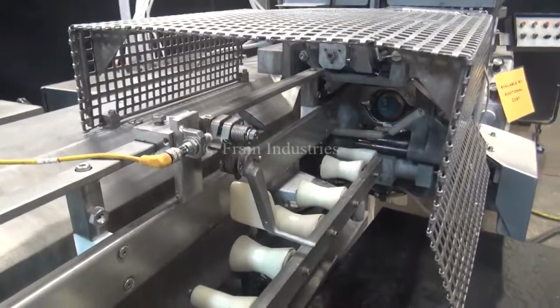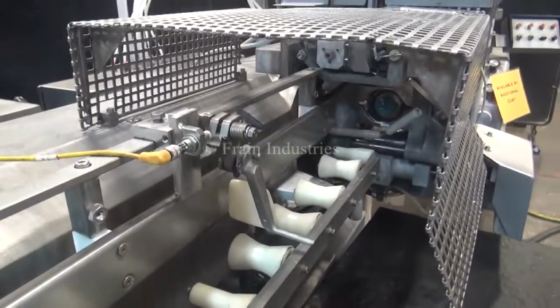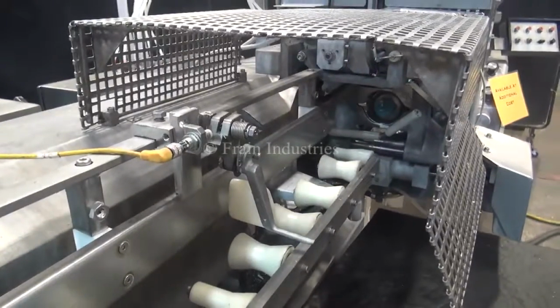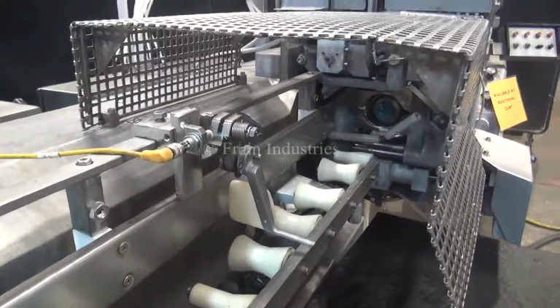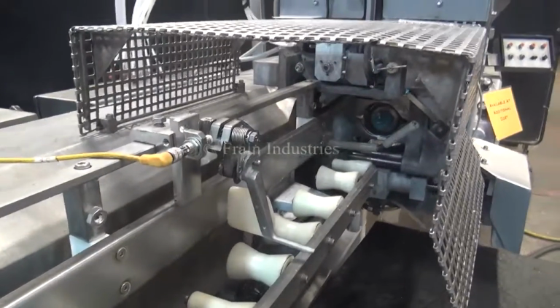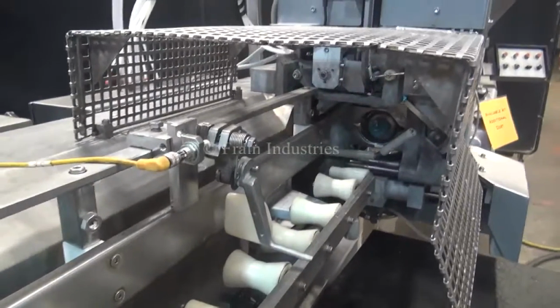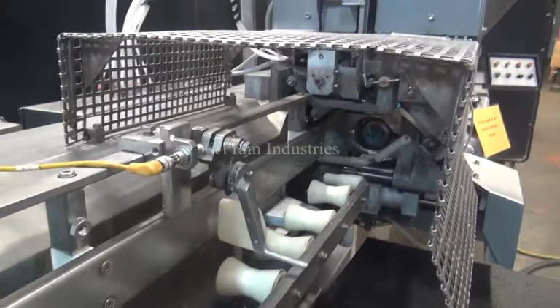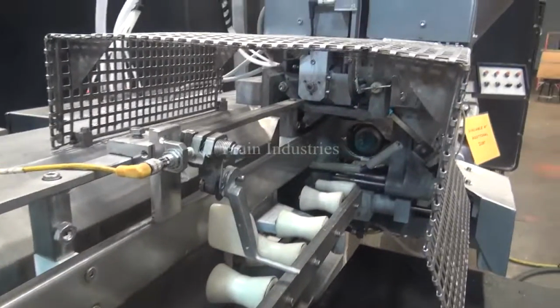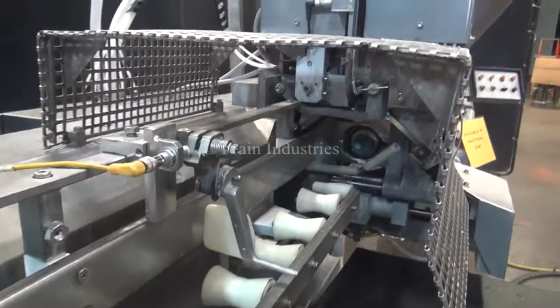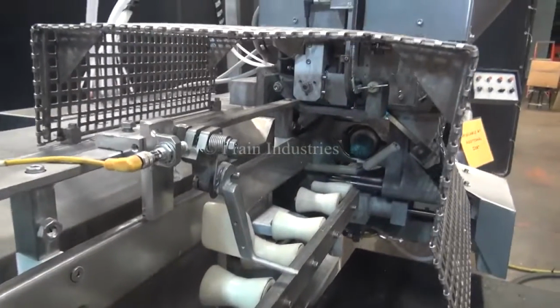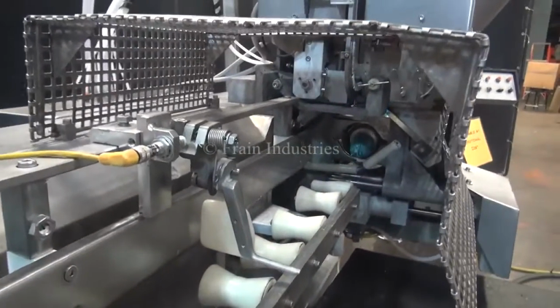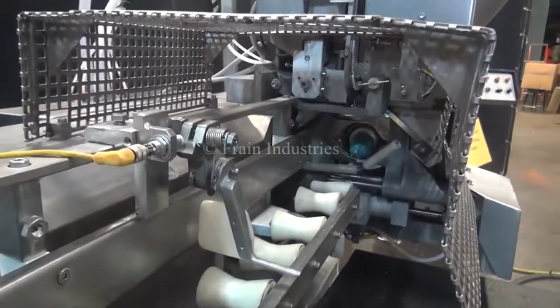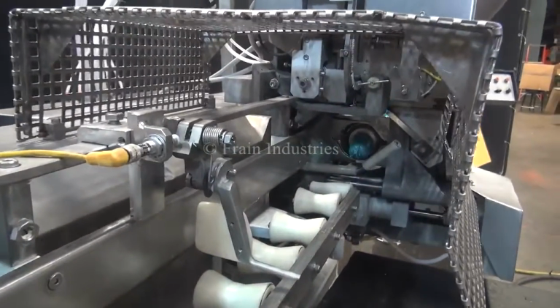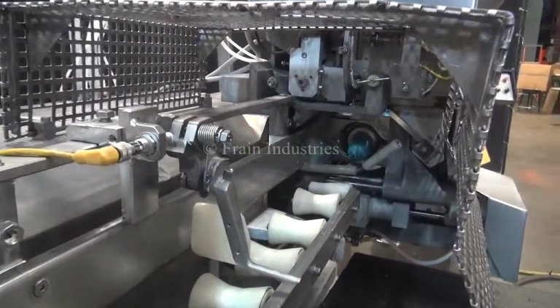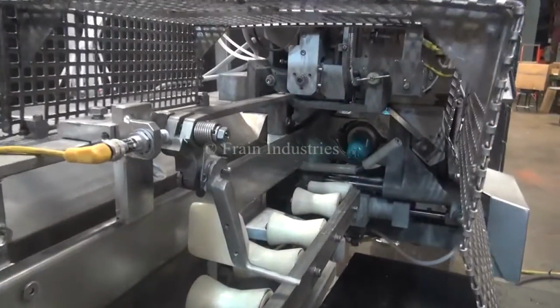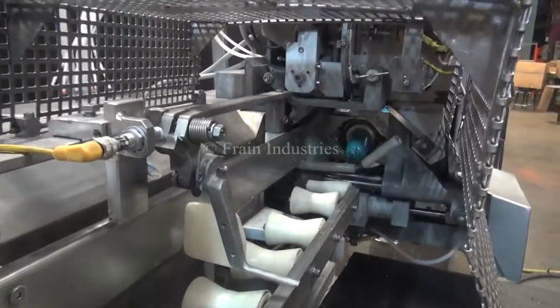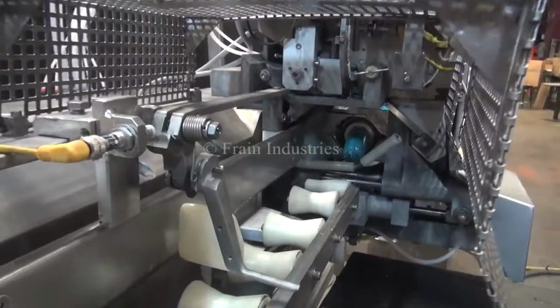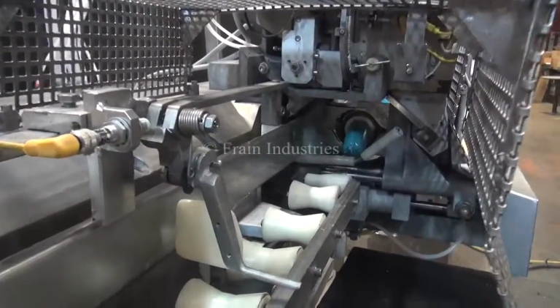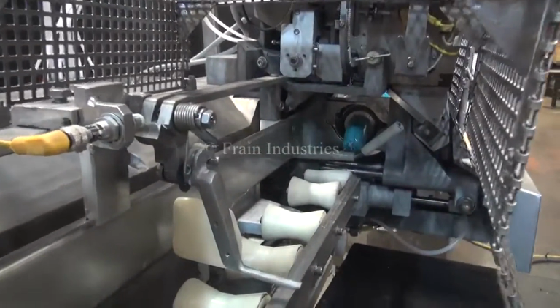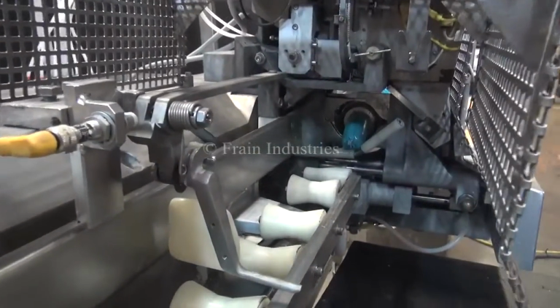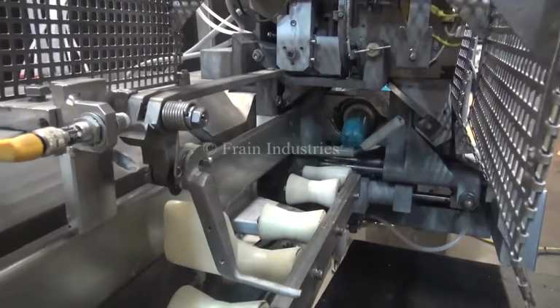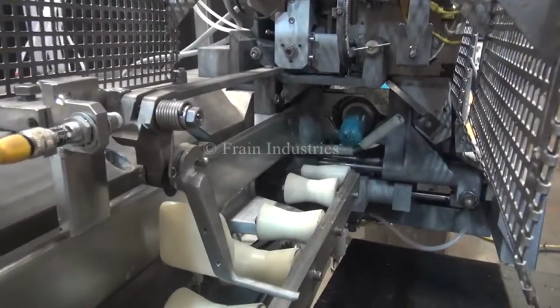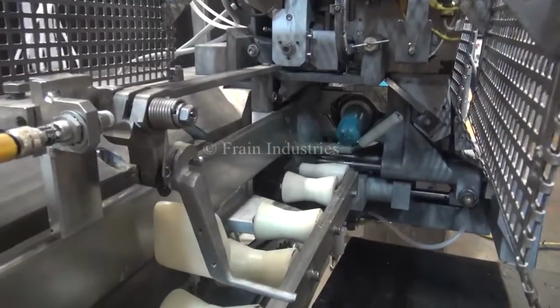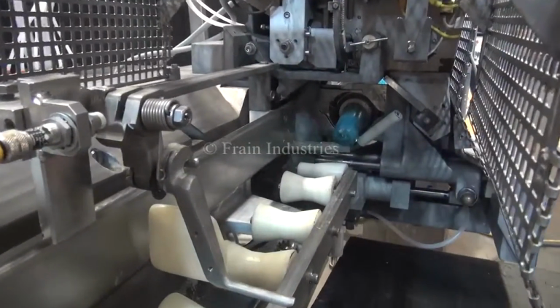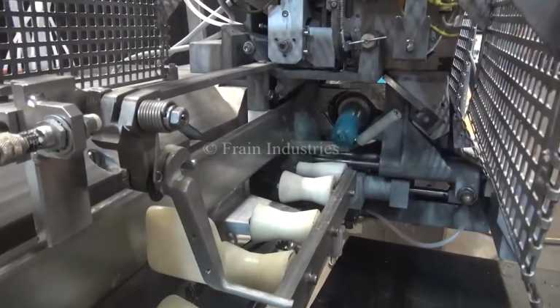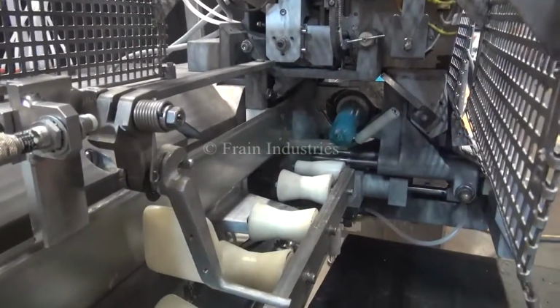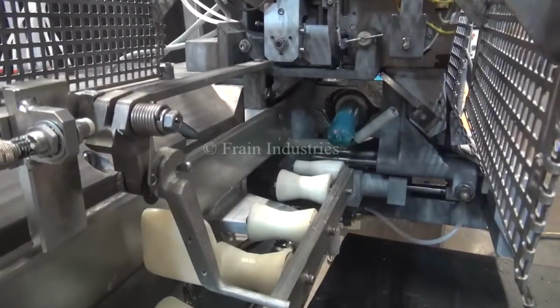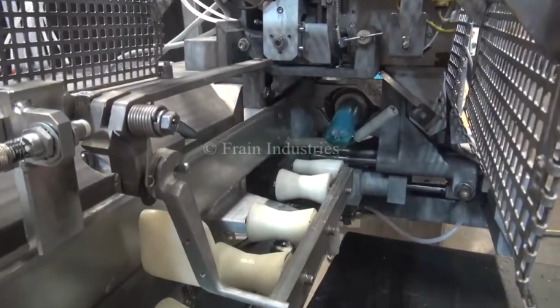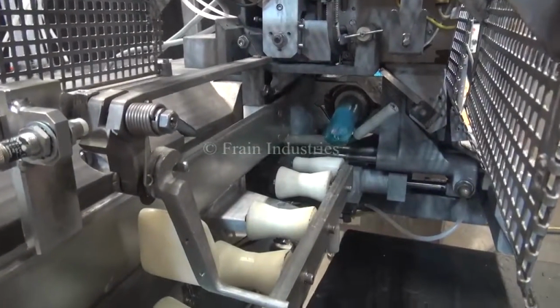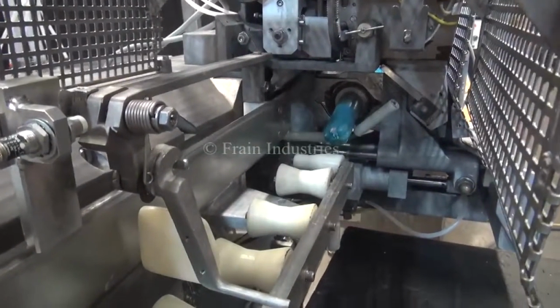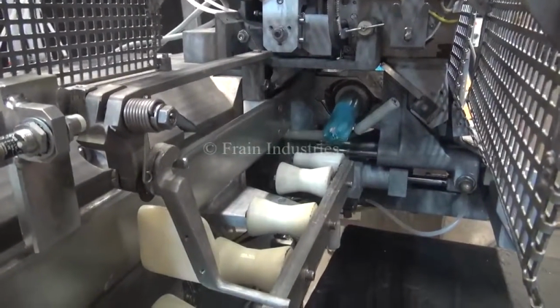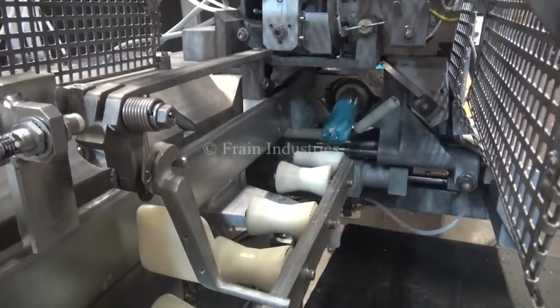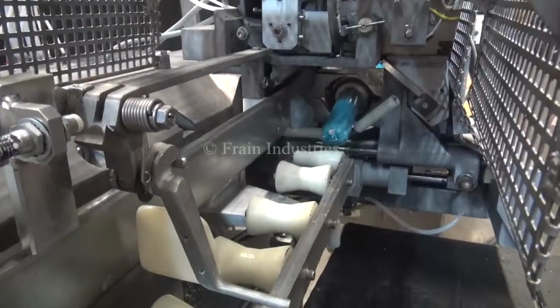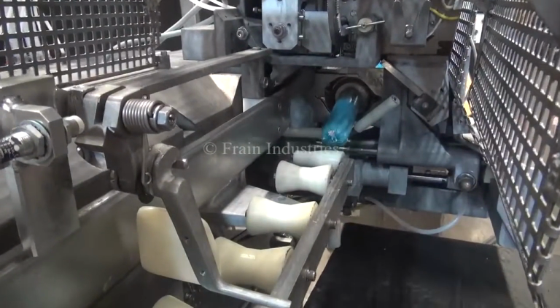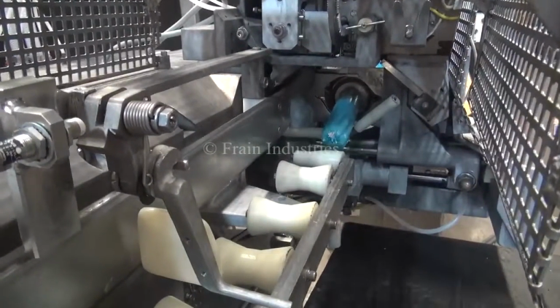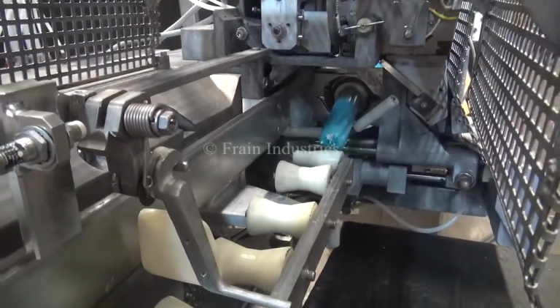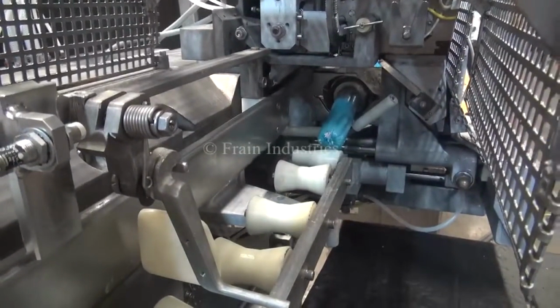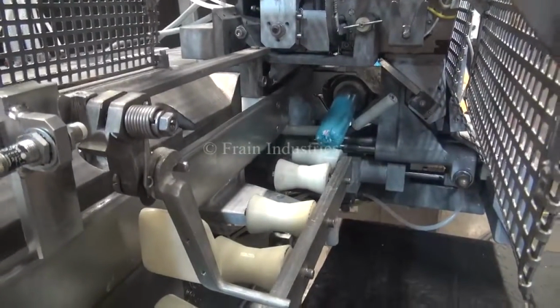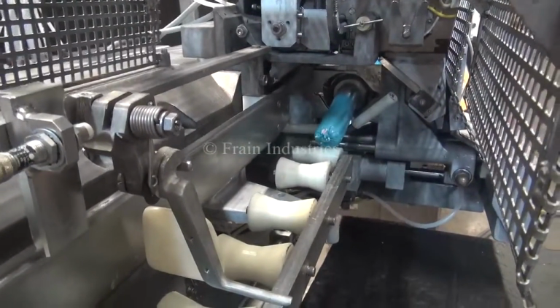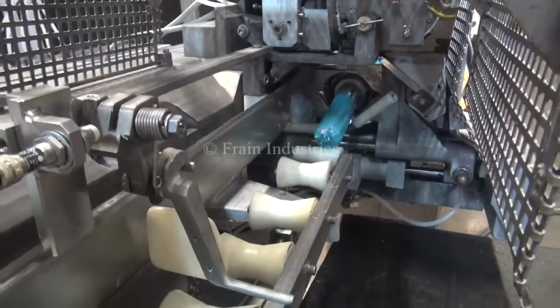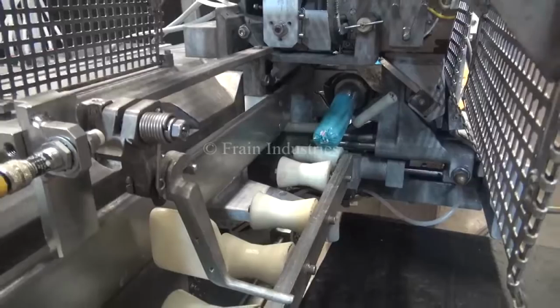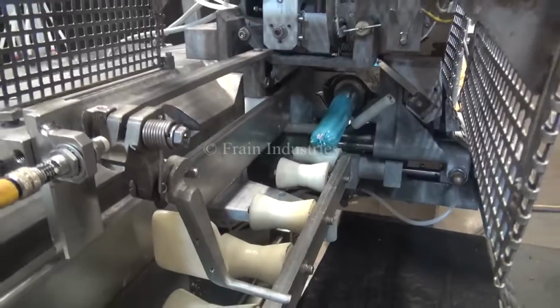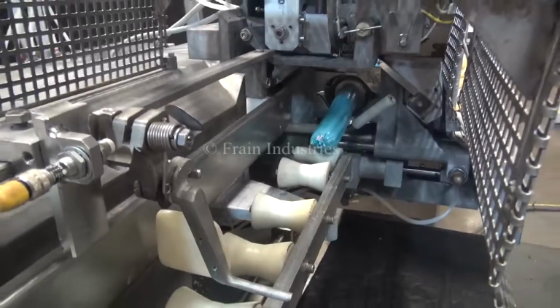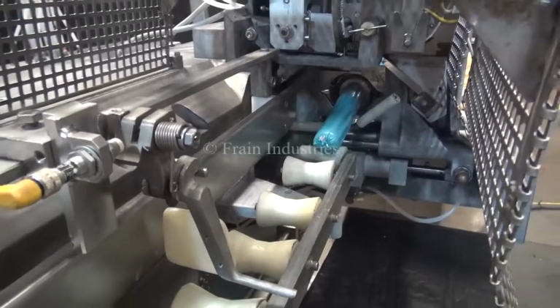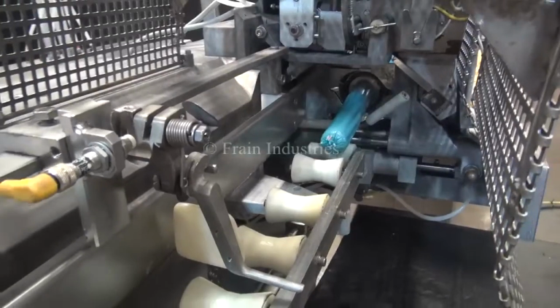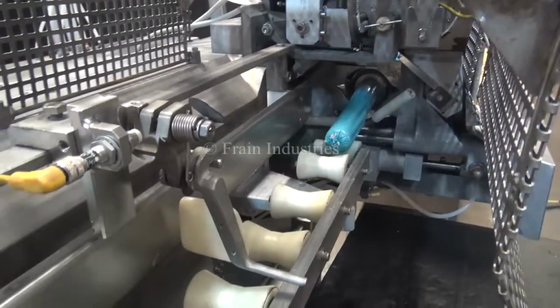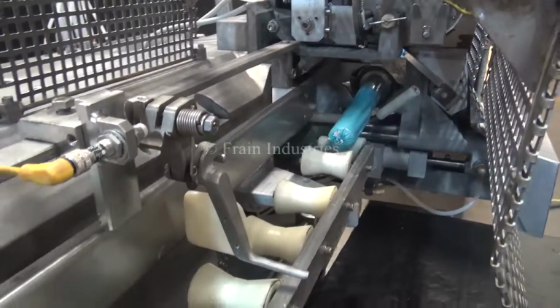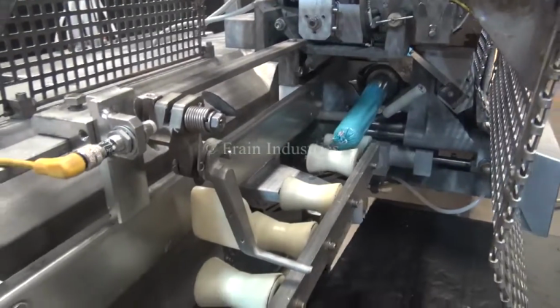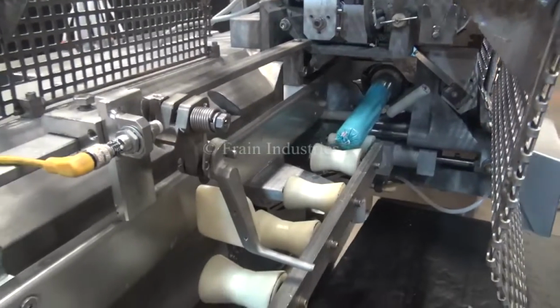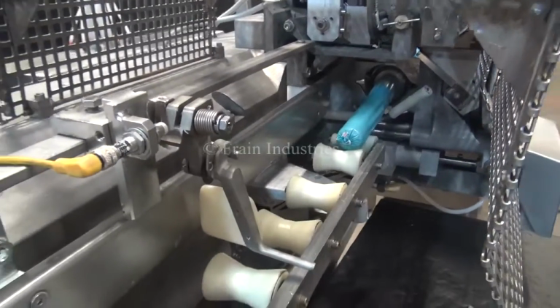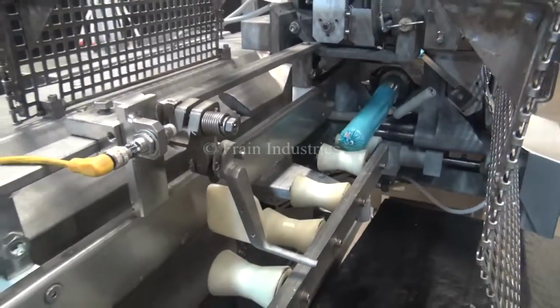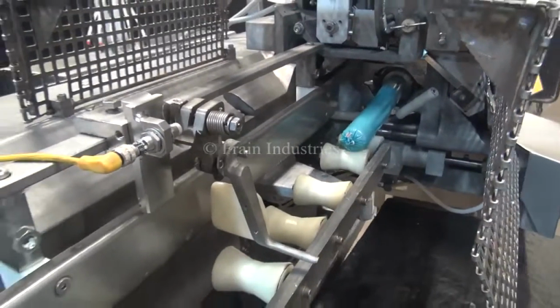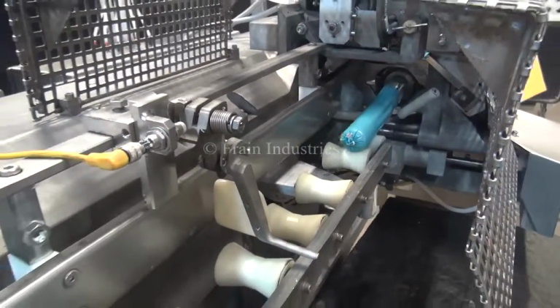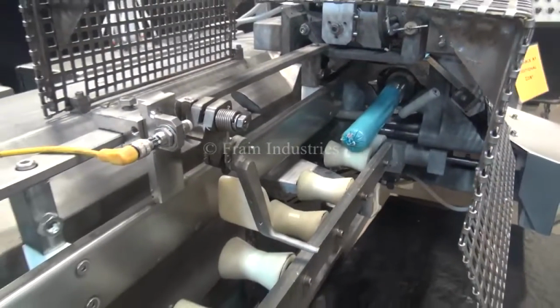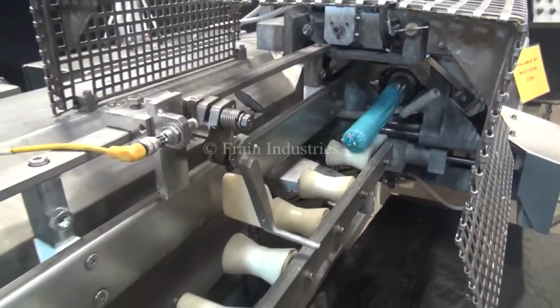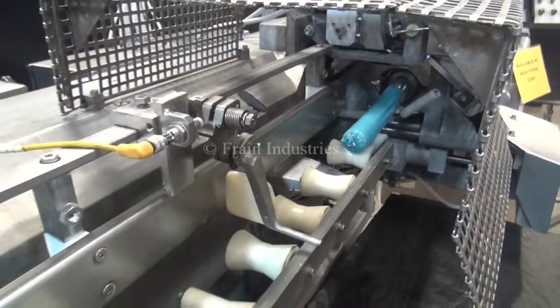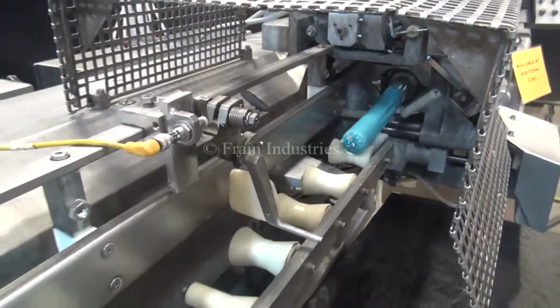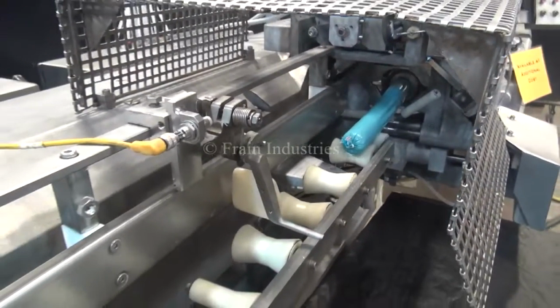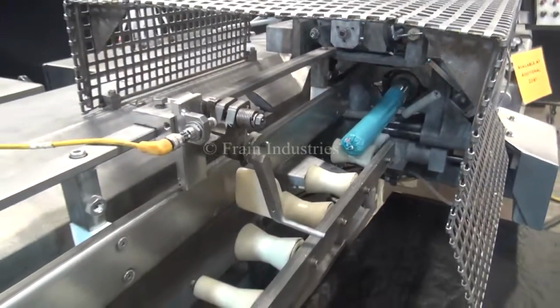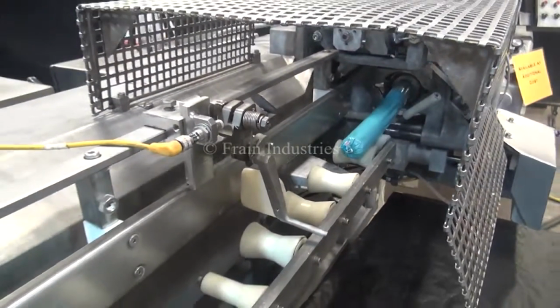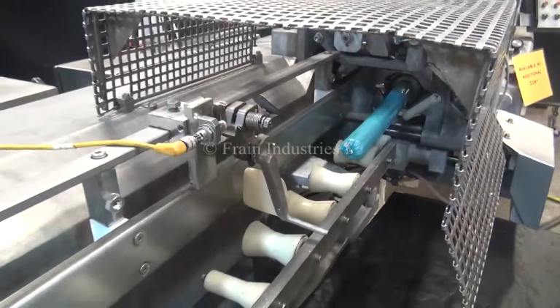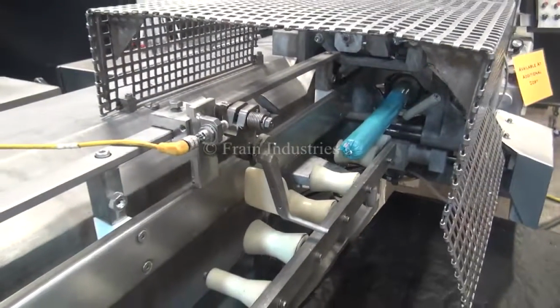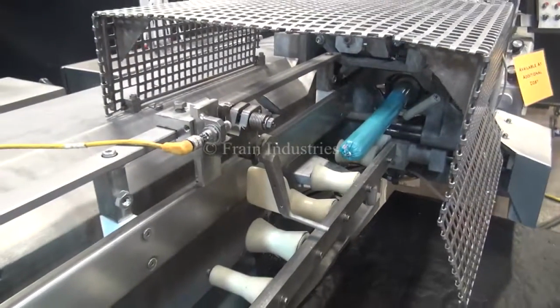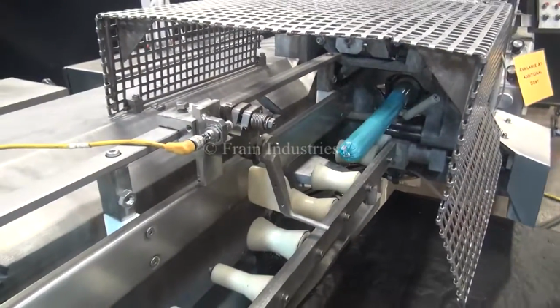Now we're going to take care of the battery. I think this is the type of battery, and I'm going to take care of the battery and model.